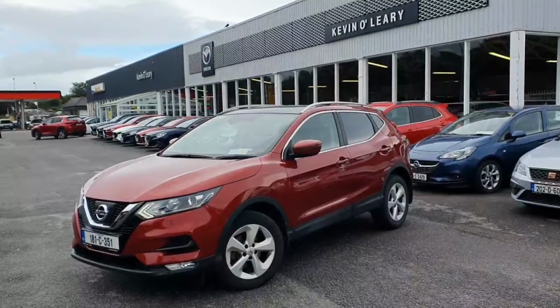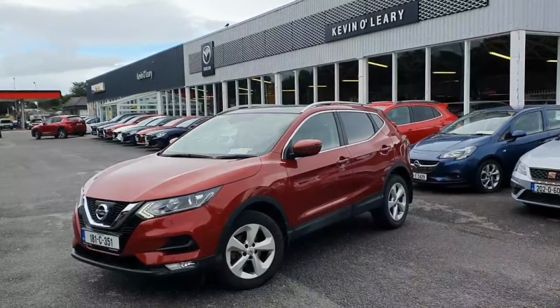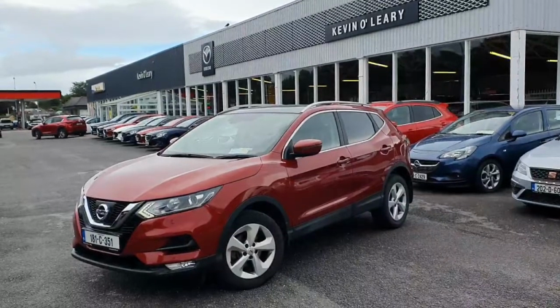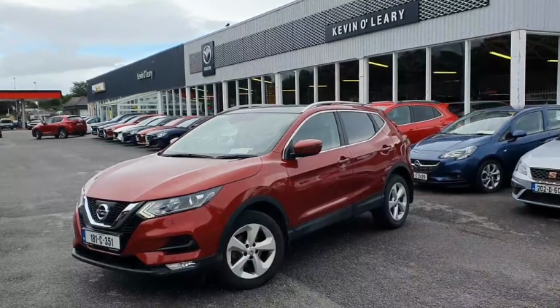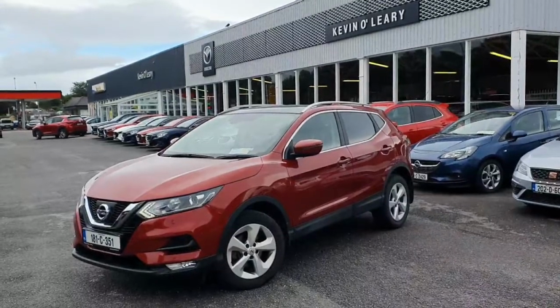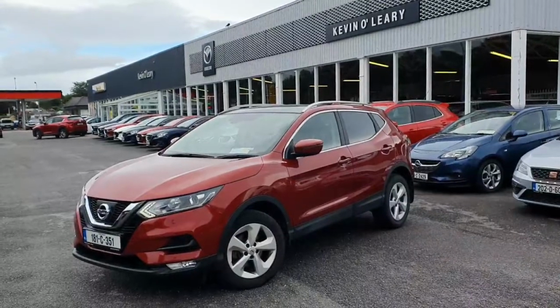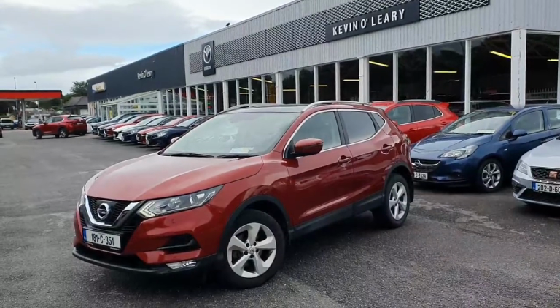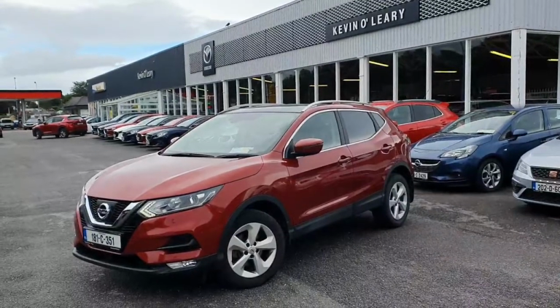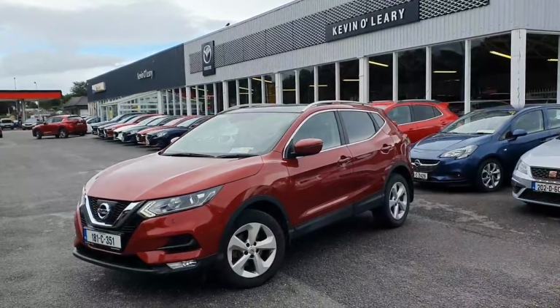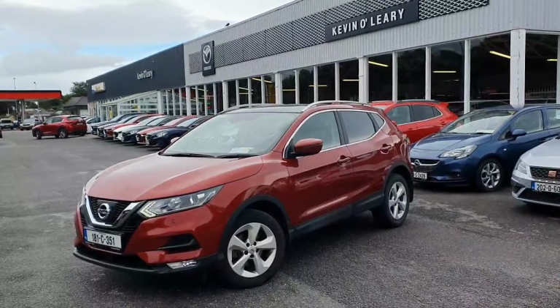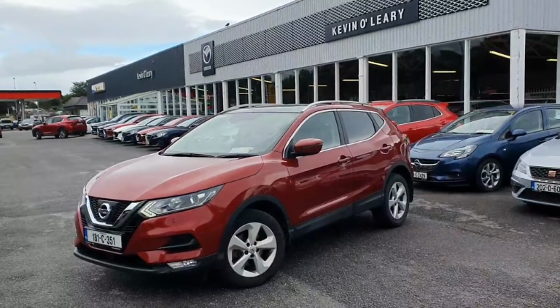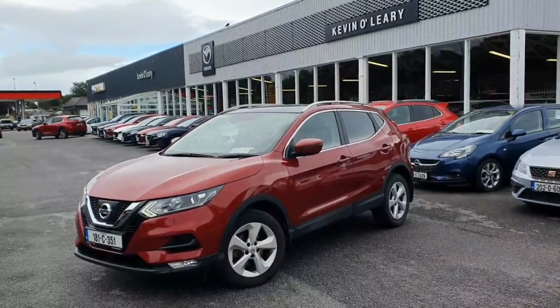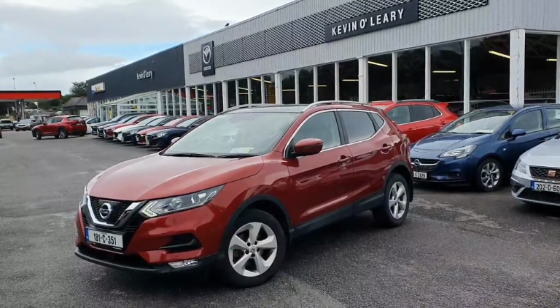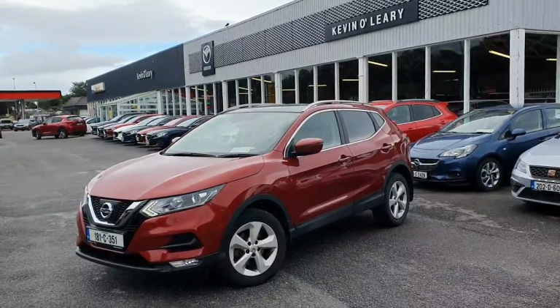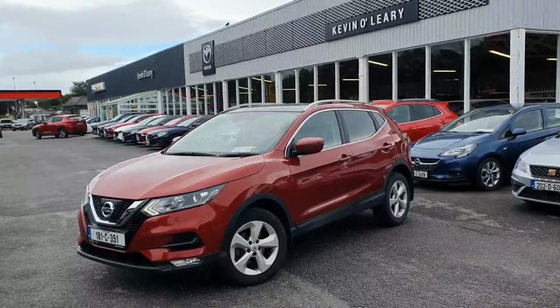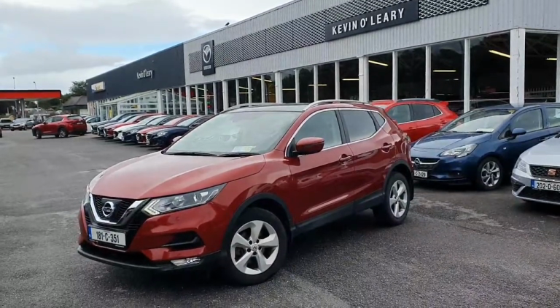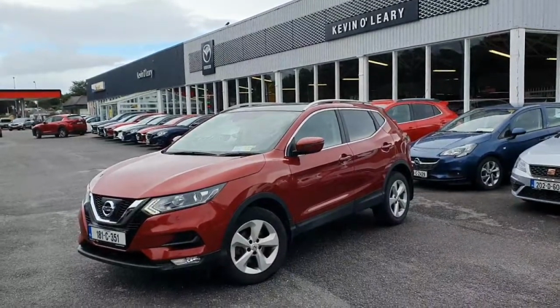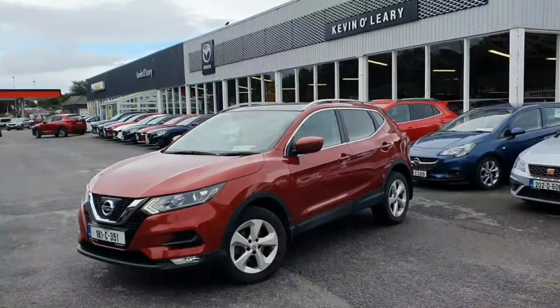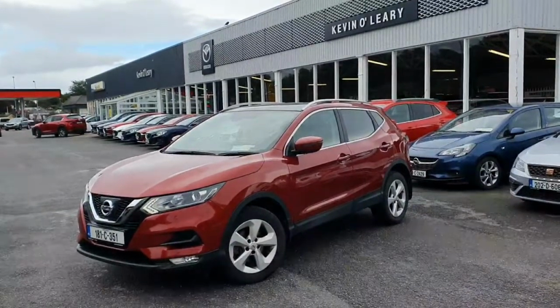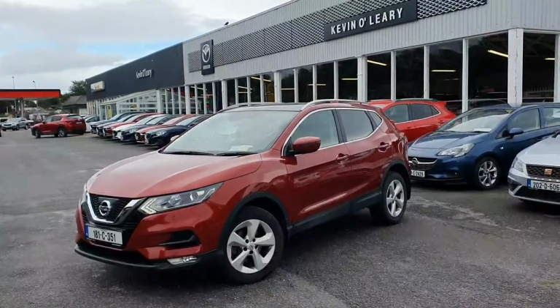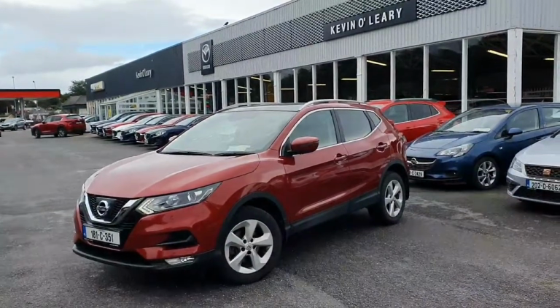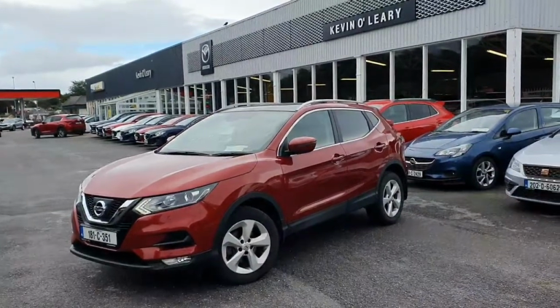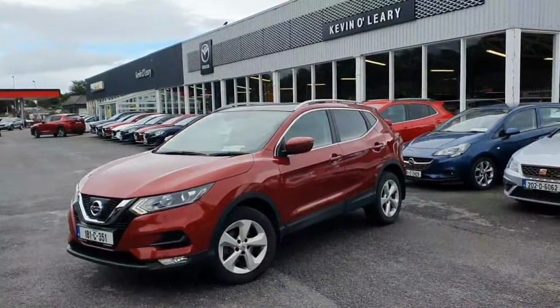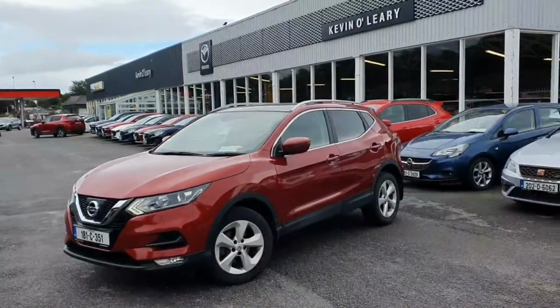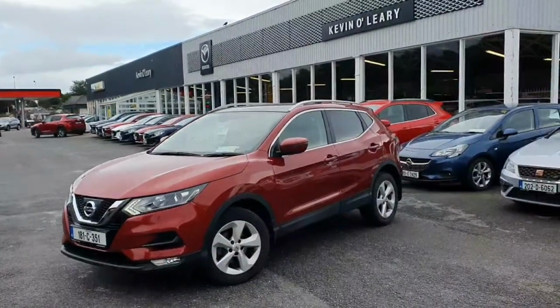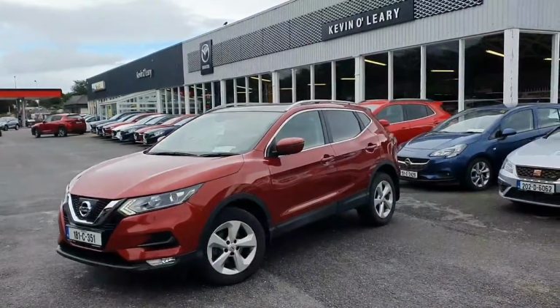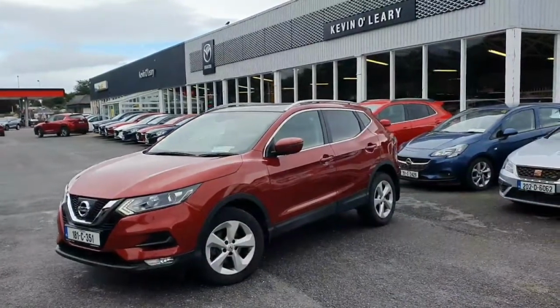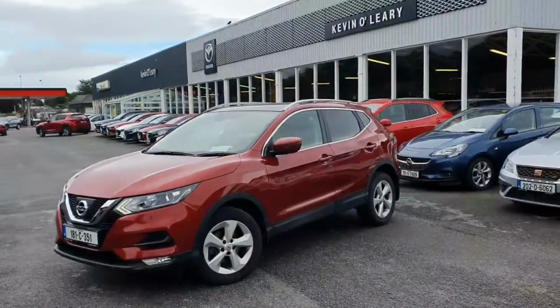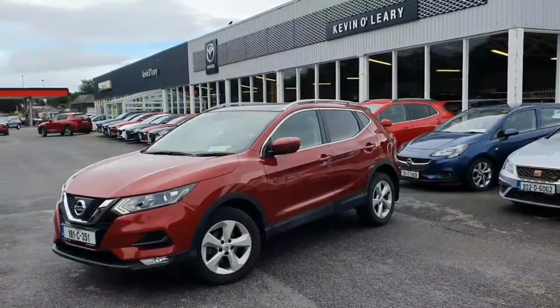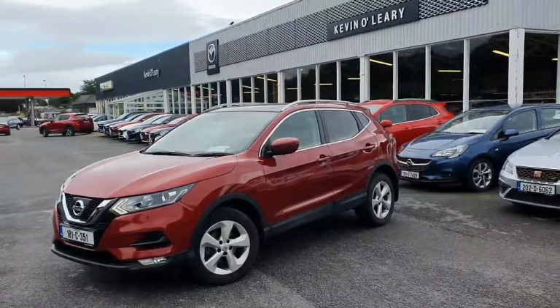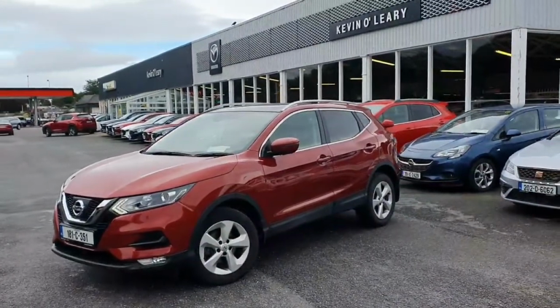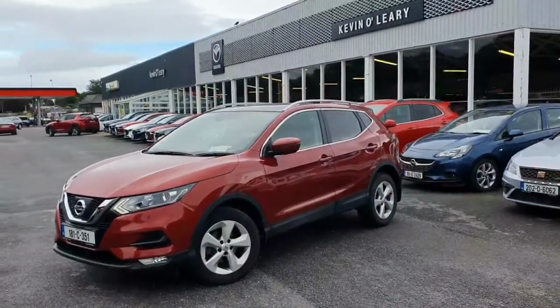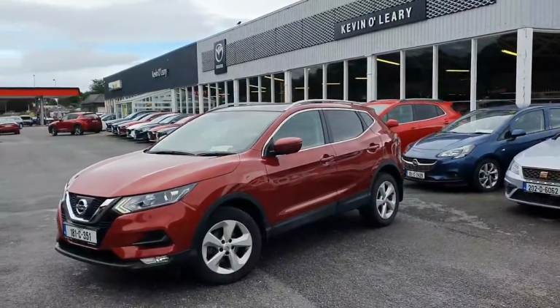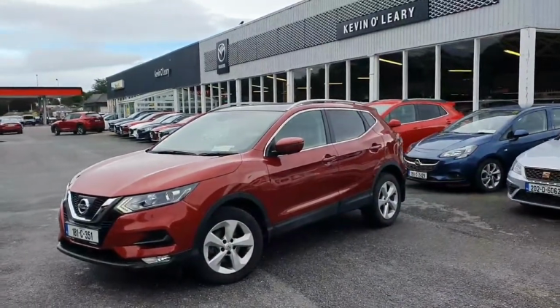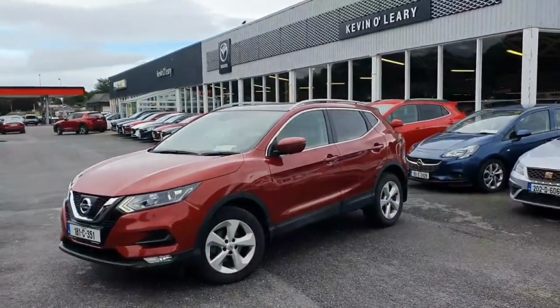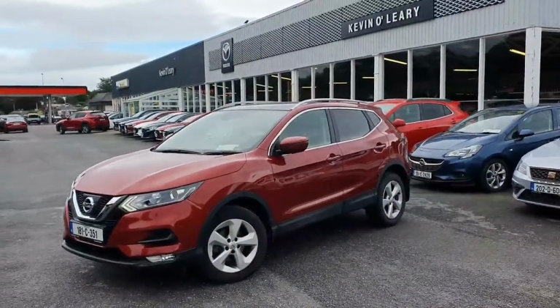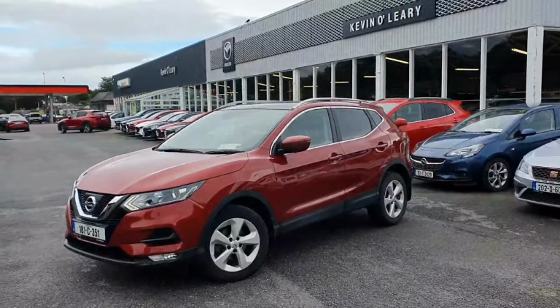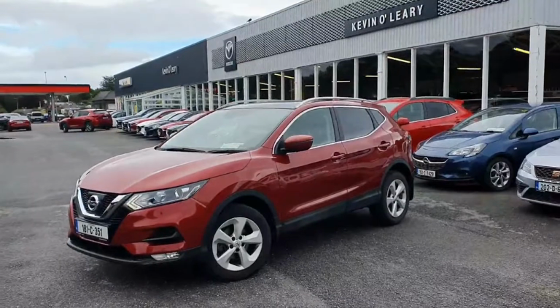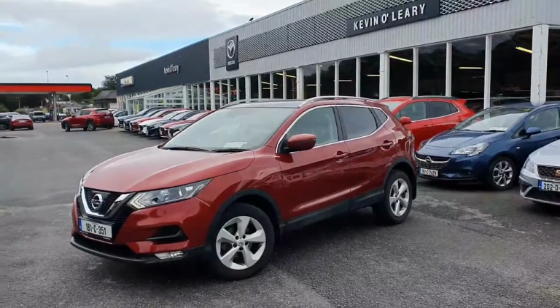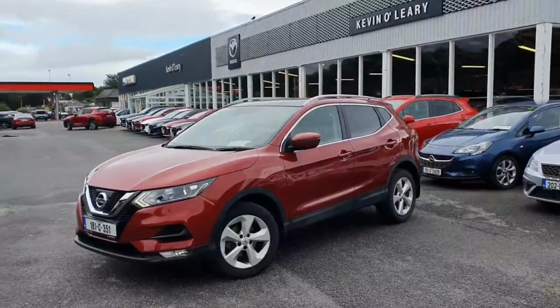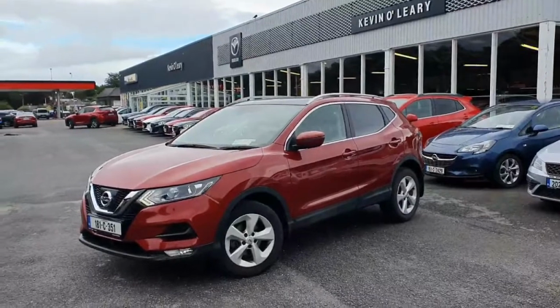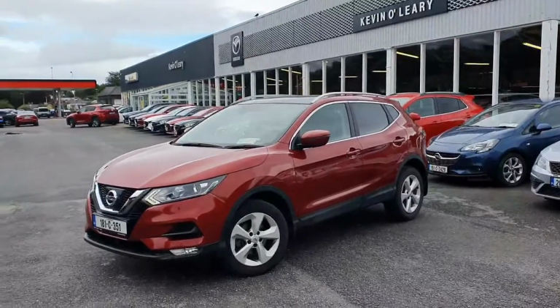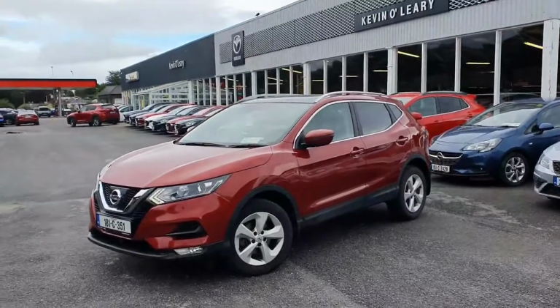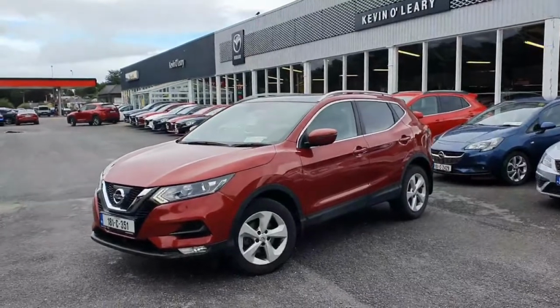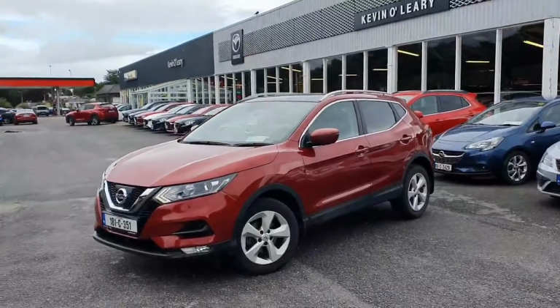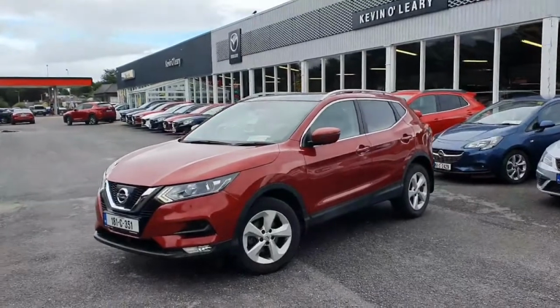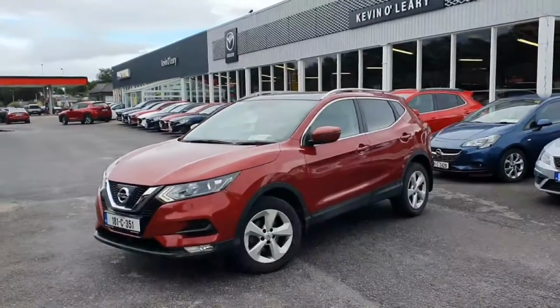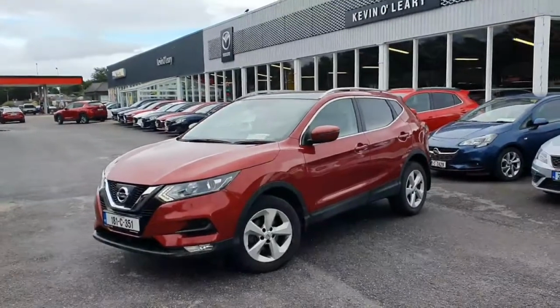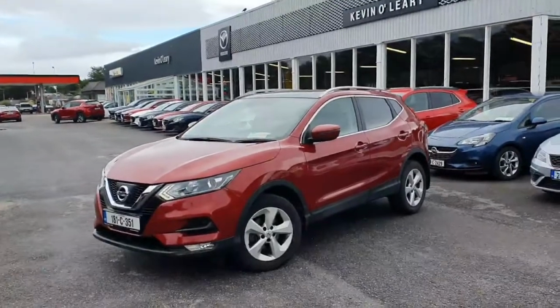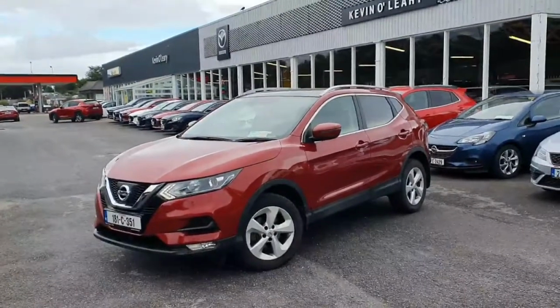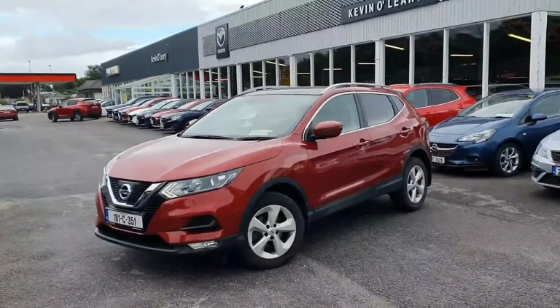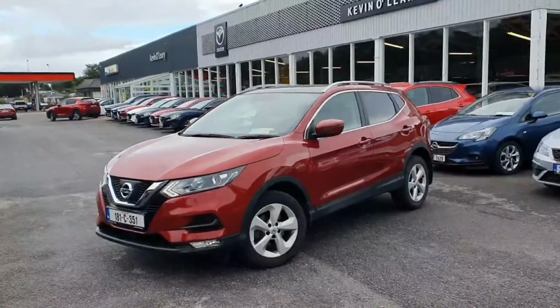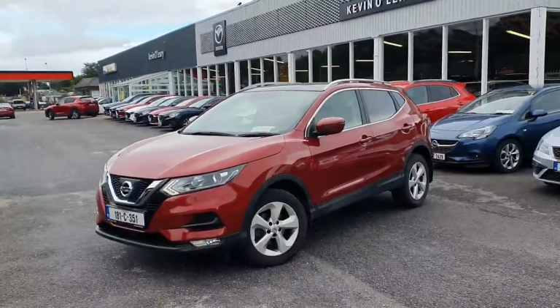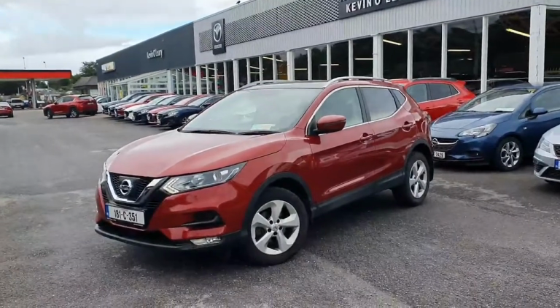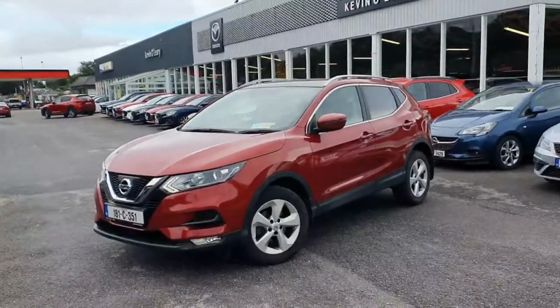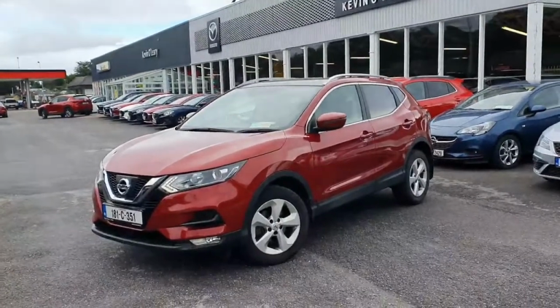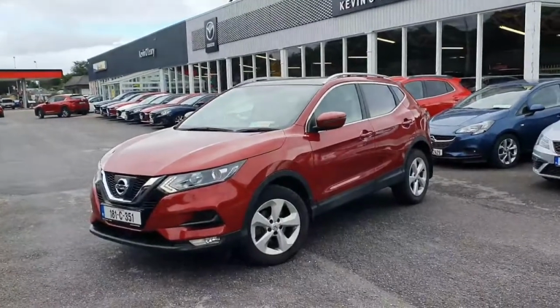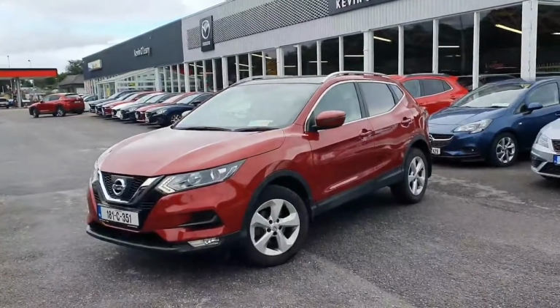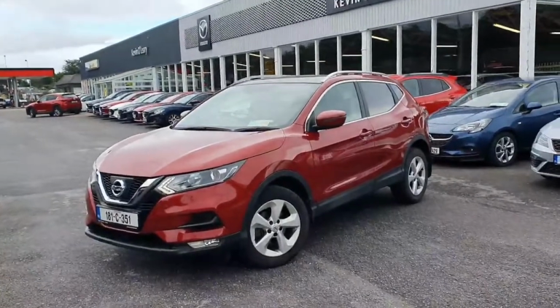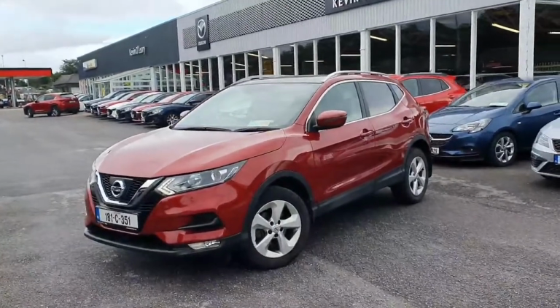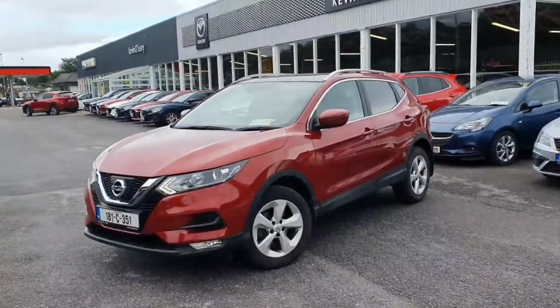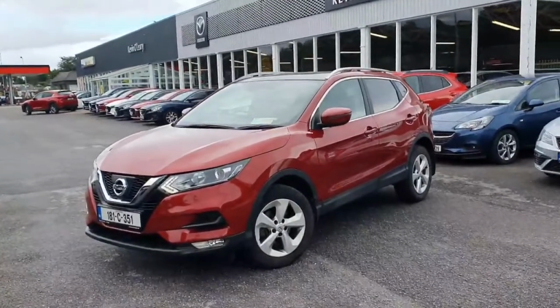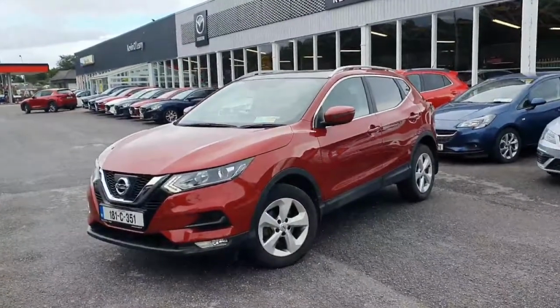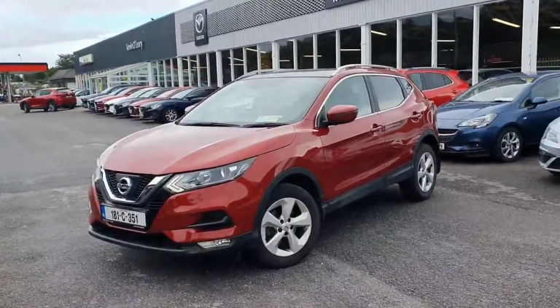Here we have our 181 Nissan Qashqai. This is an SV model, 1.5 diesel in a lovely ruby red colour.